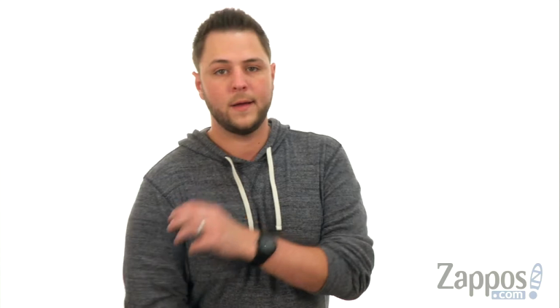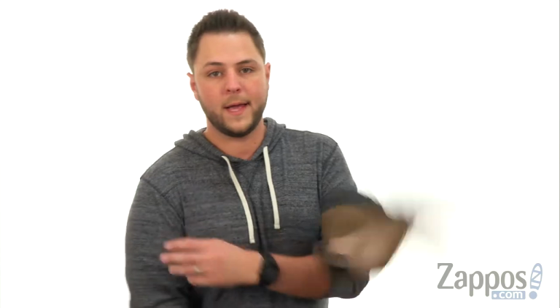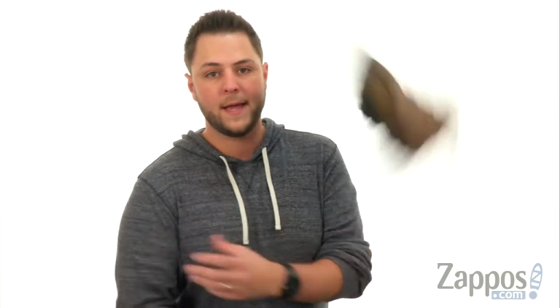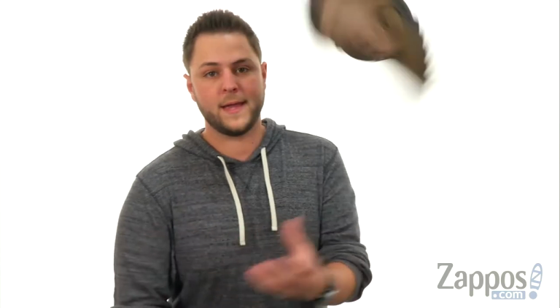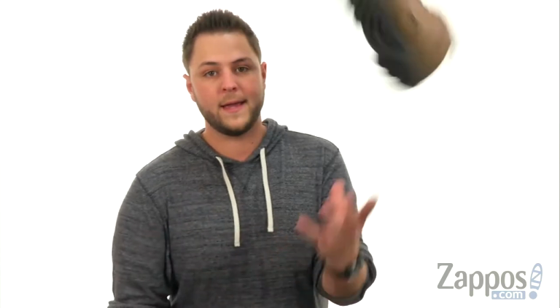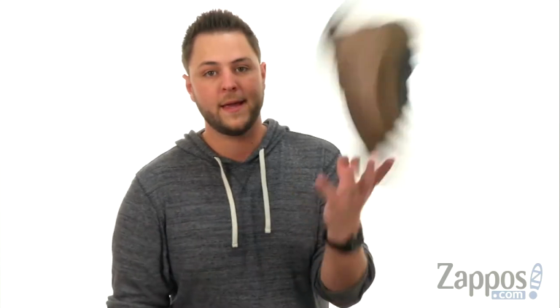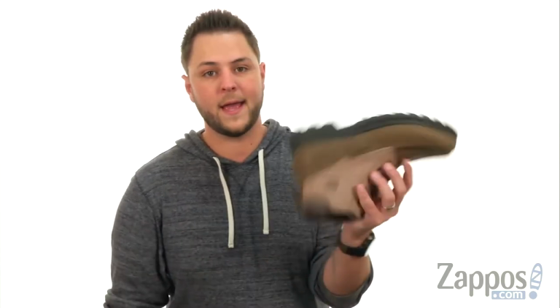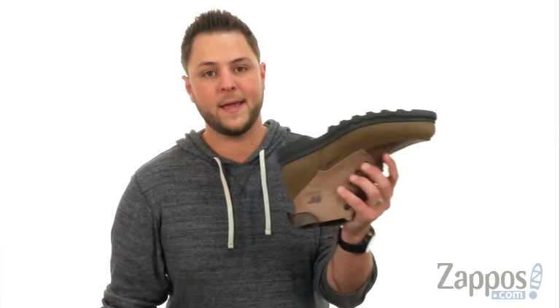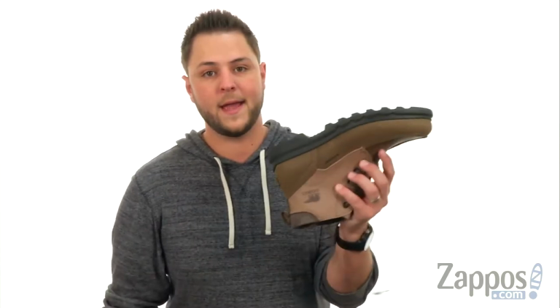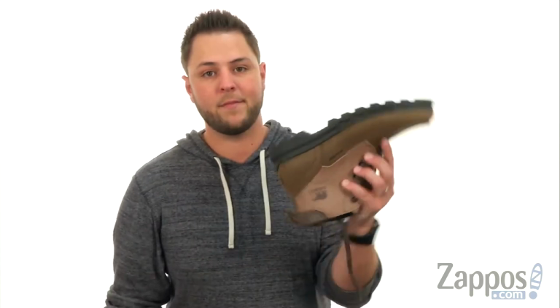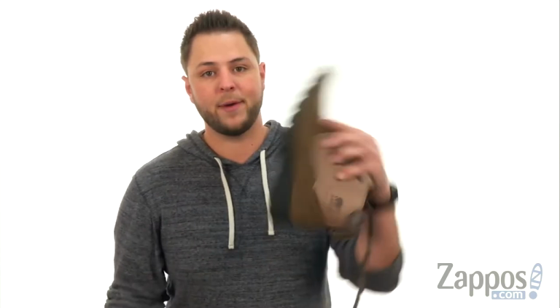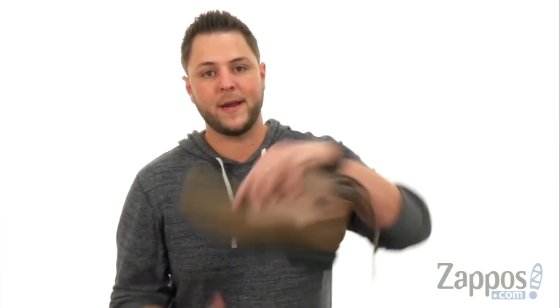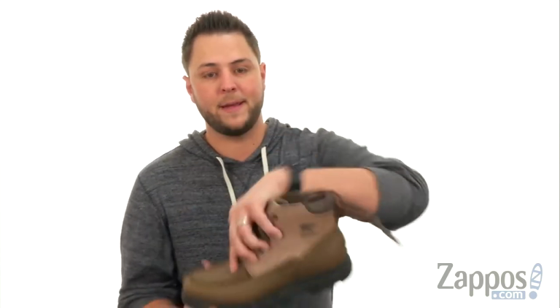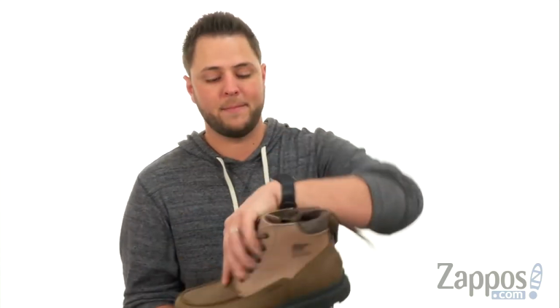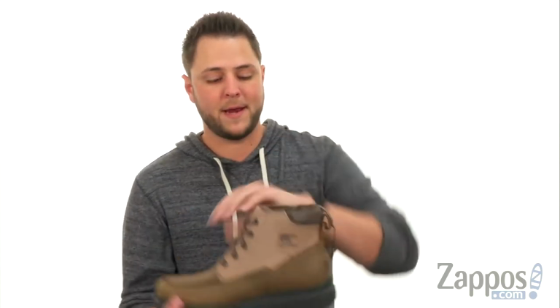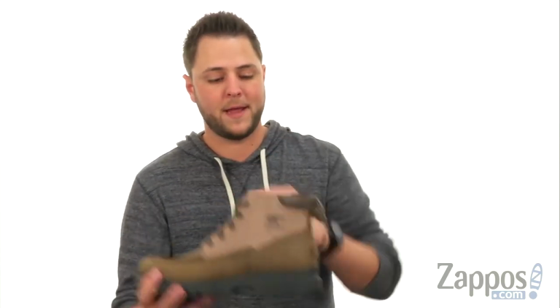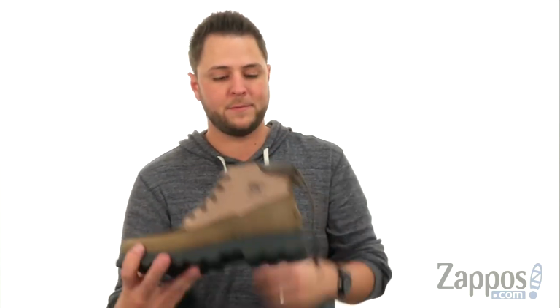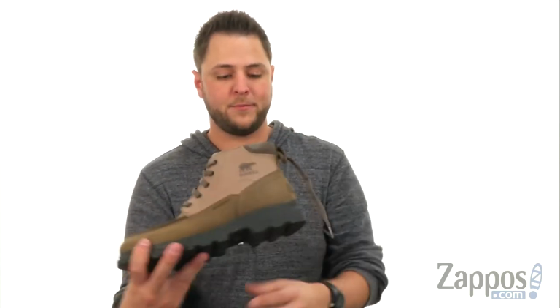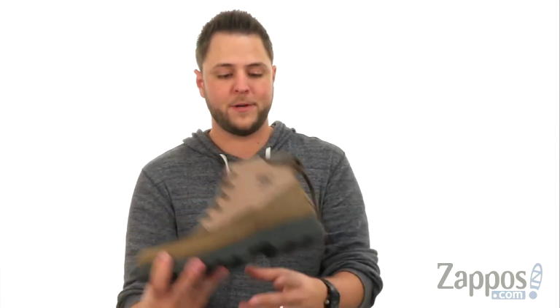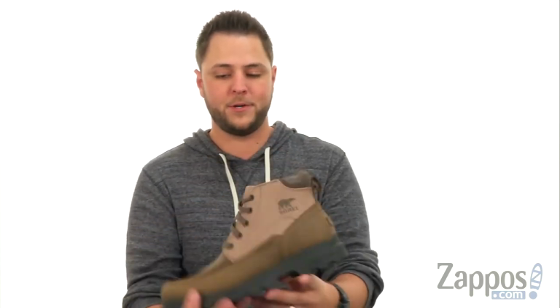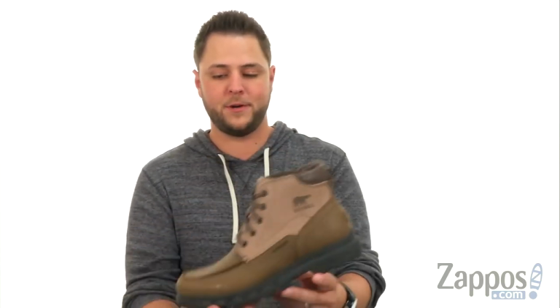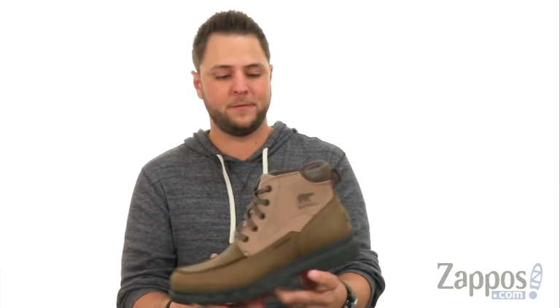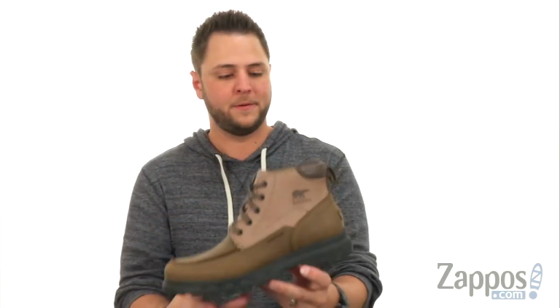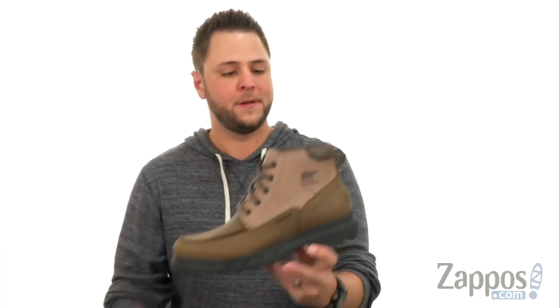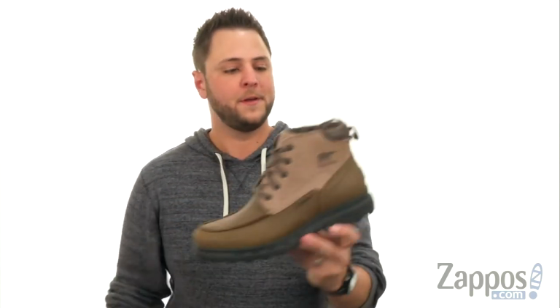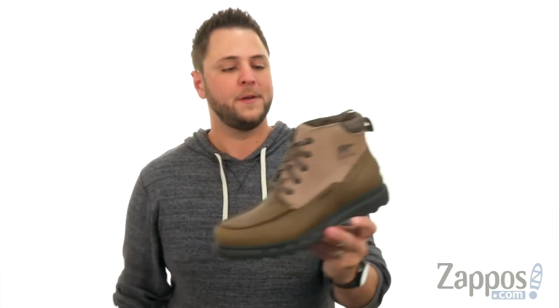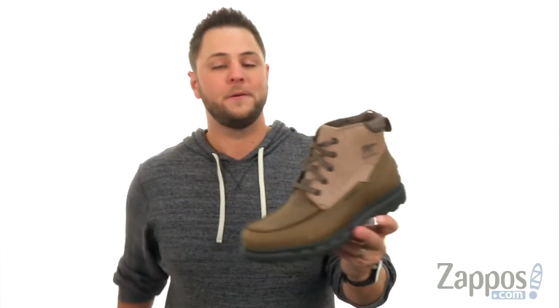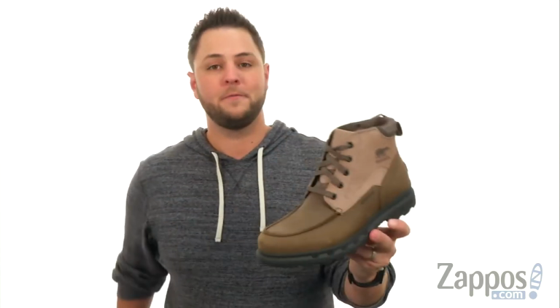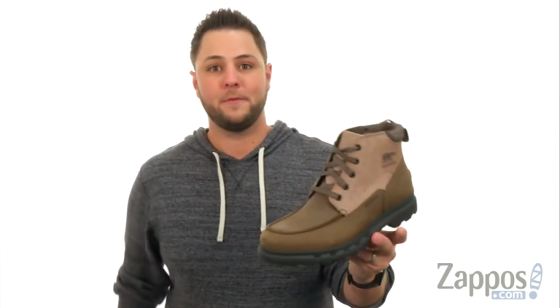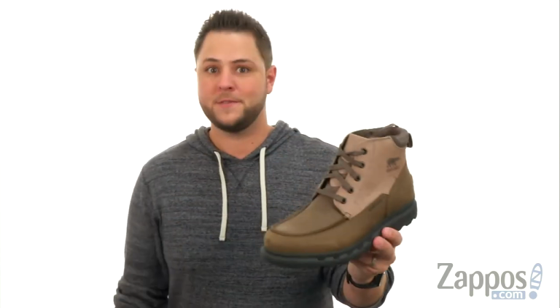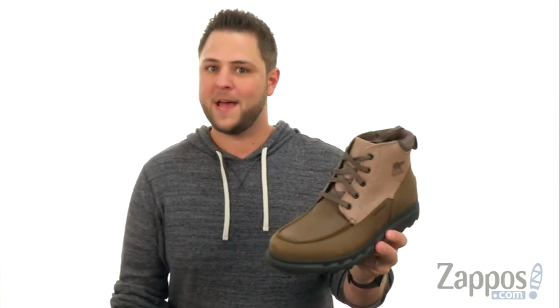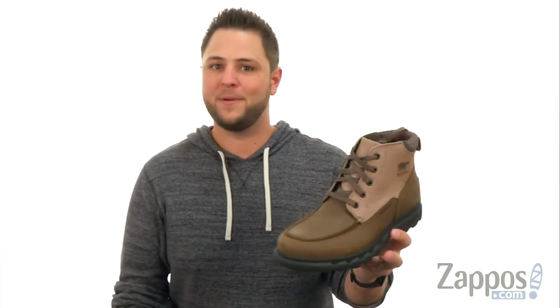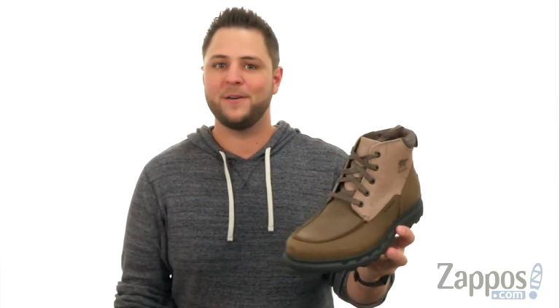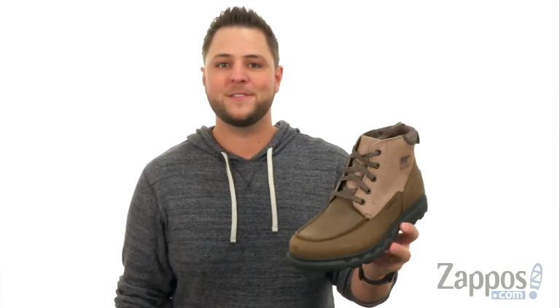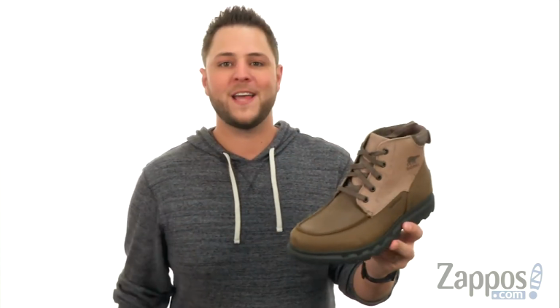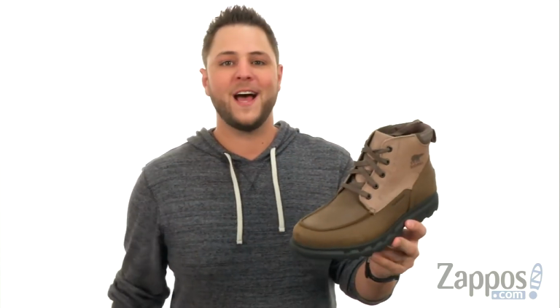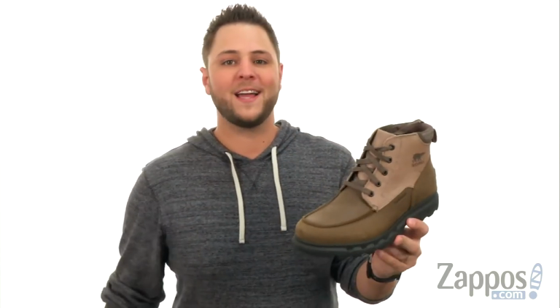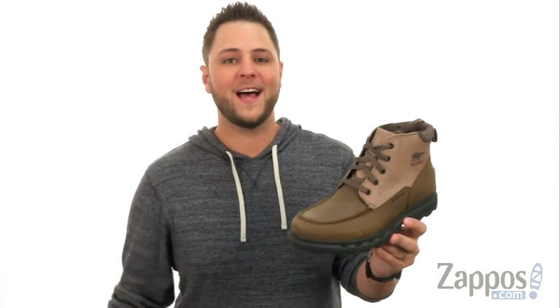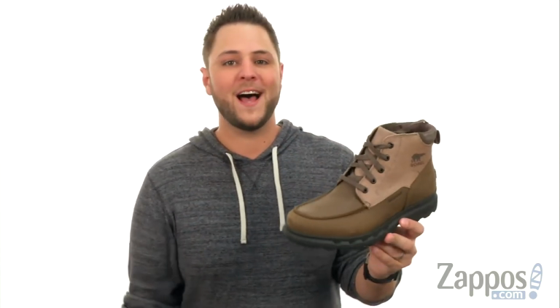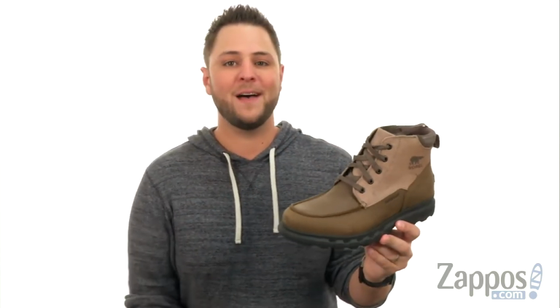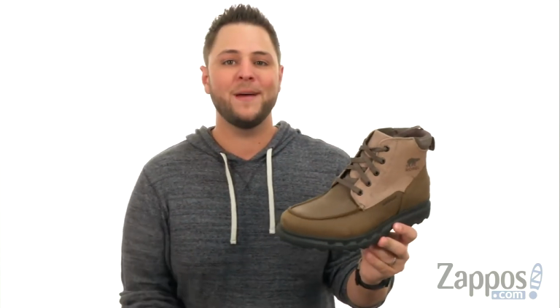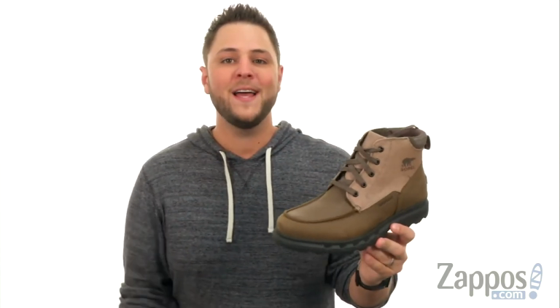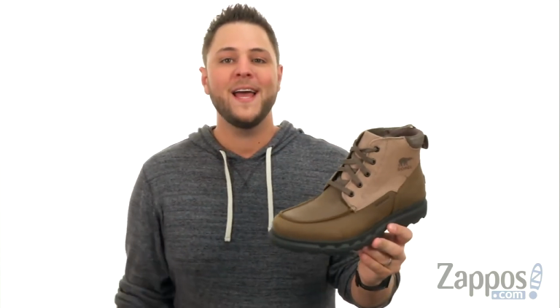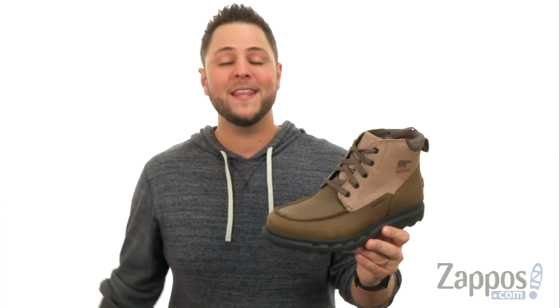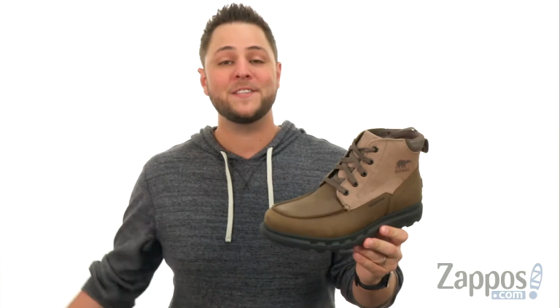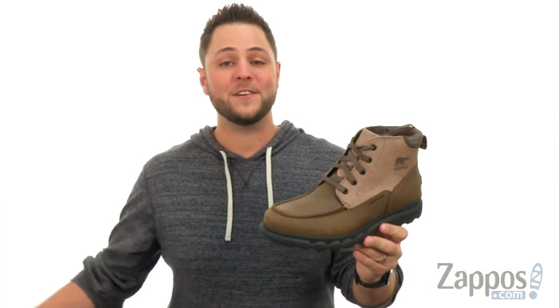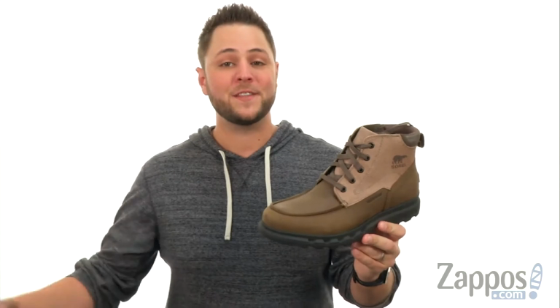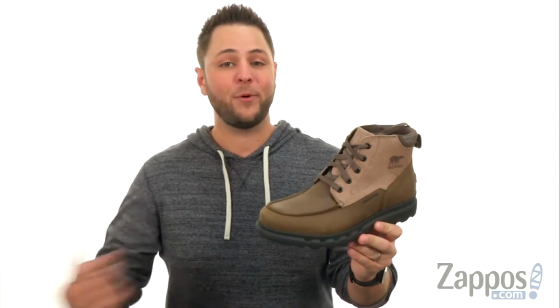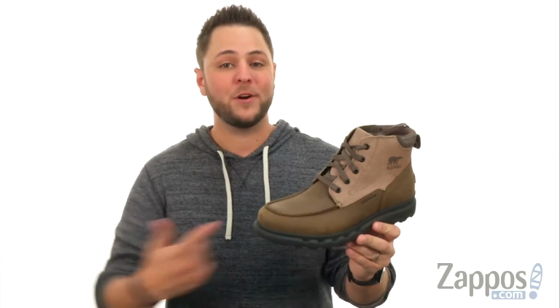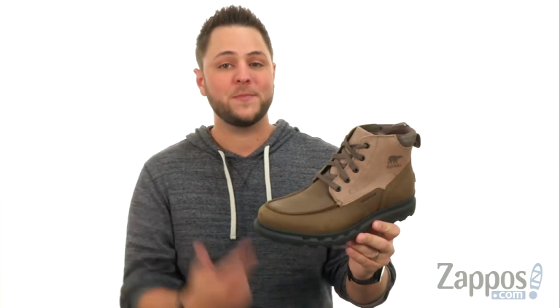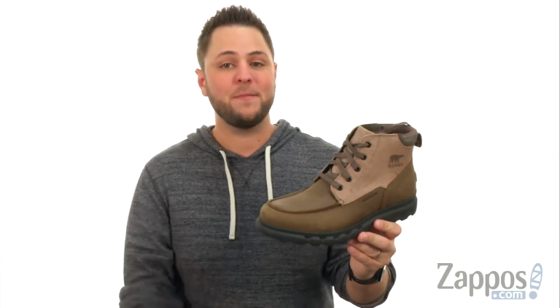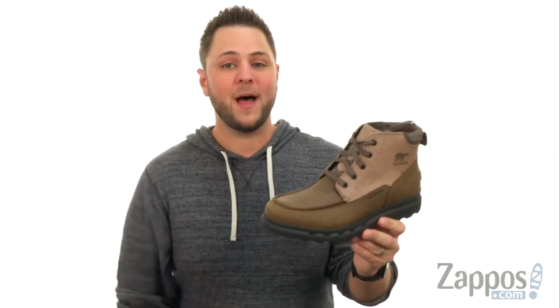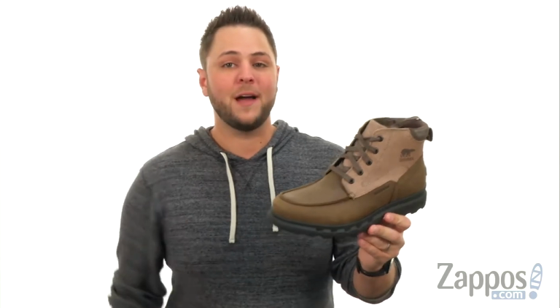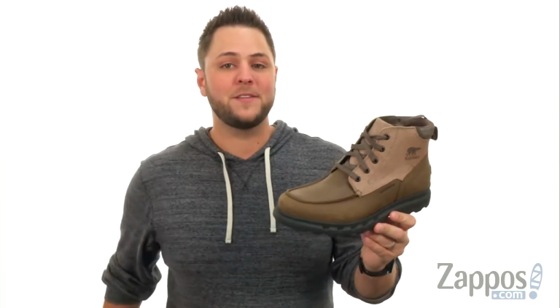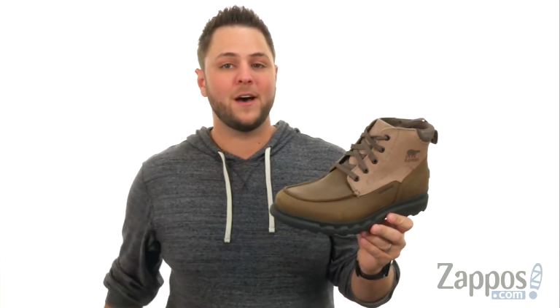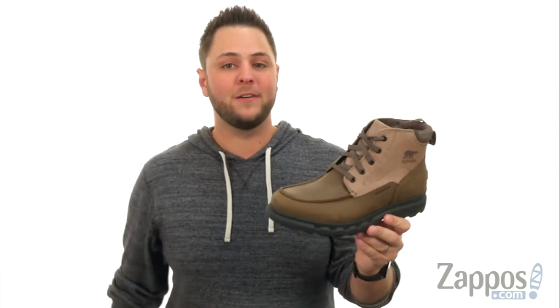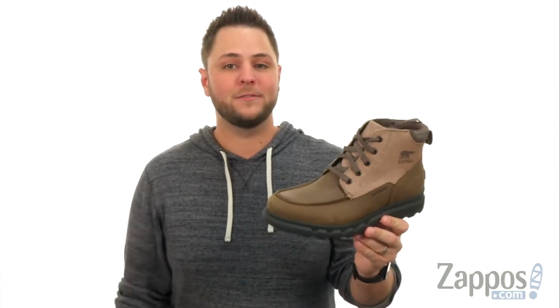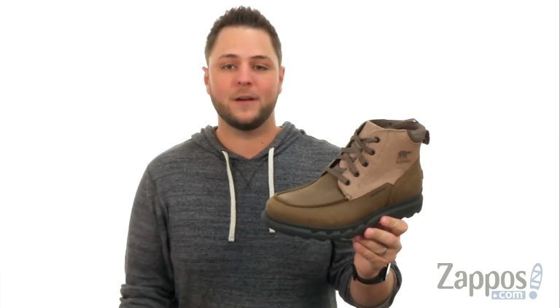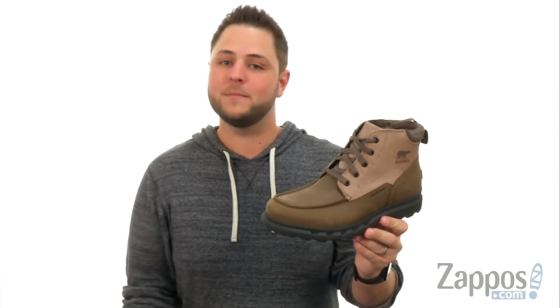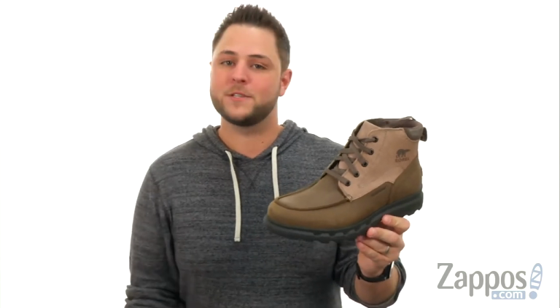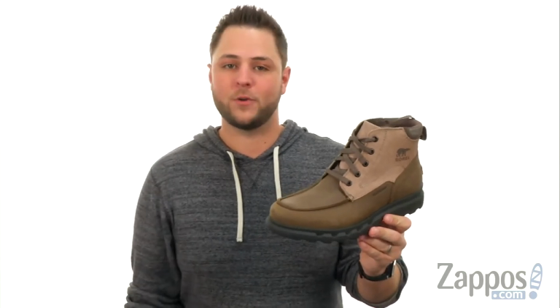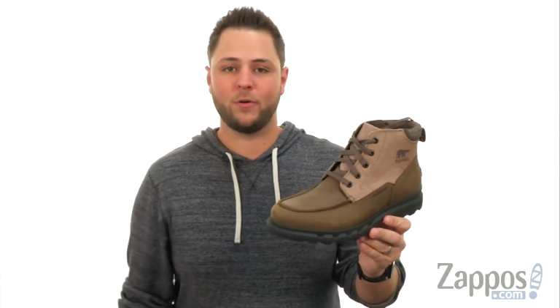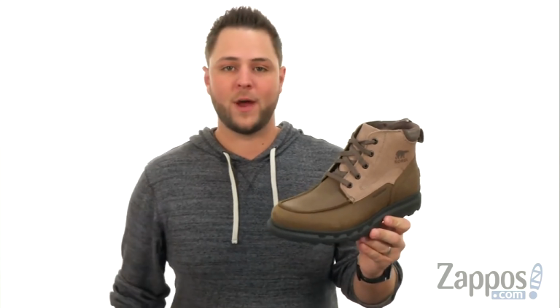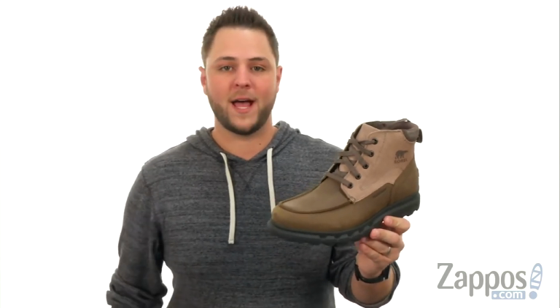Hey everybody, my name is Richard from Zappos.com, and this here is the Portsman Mock-Toe from Sorel.